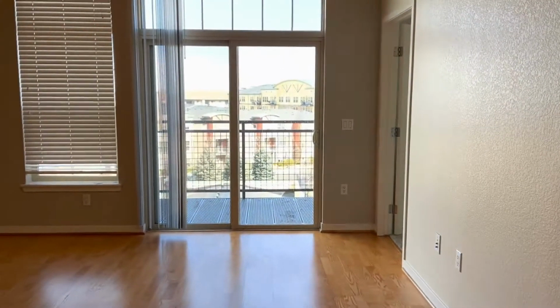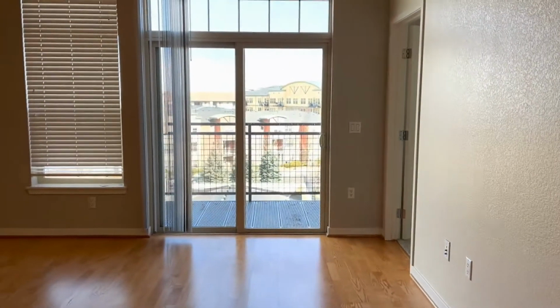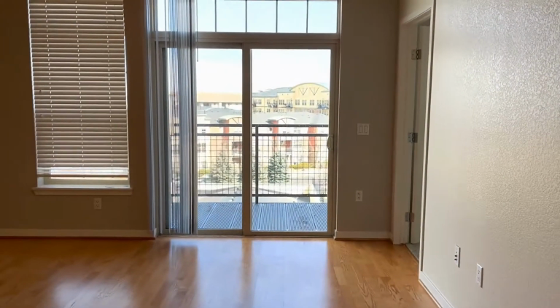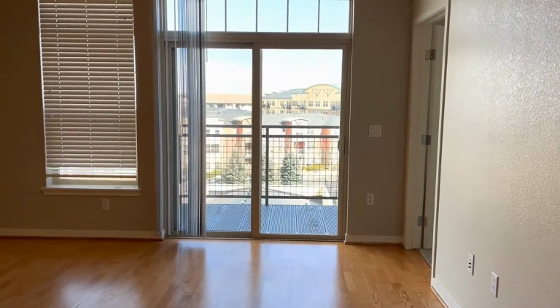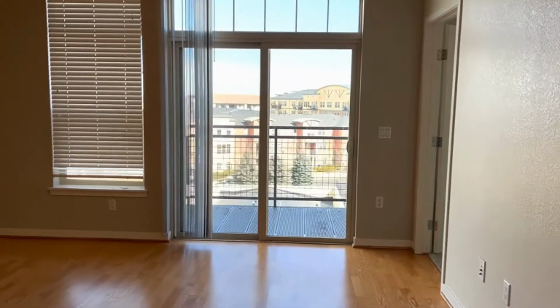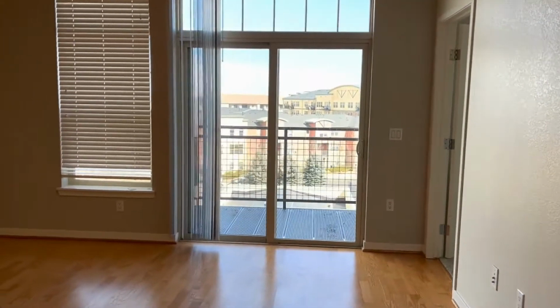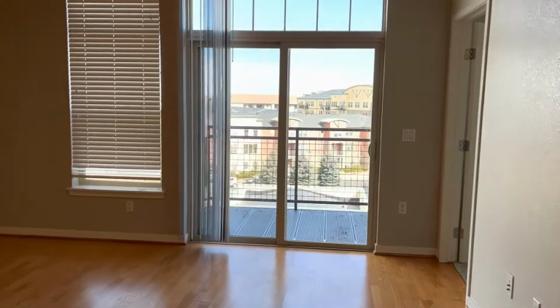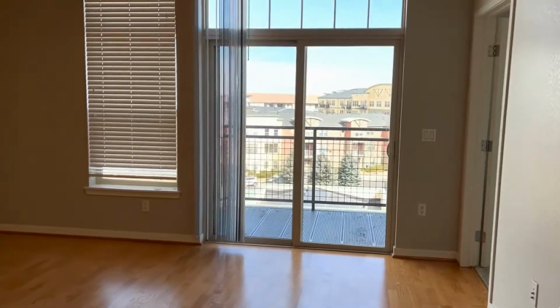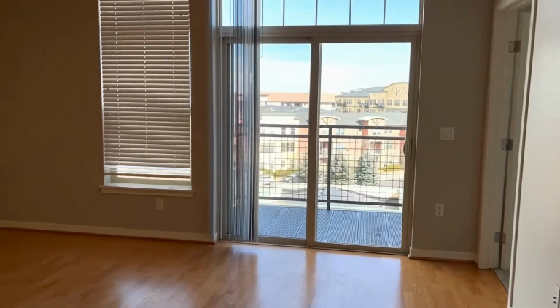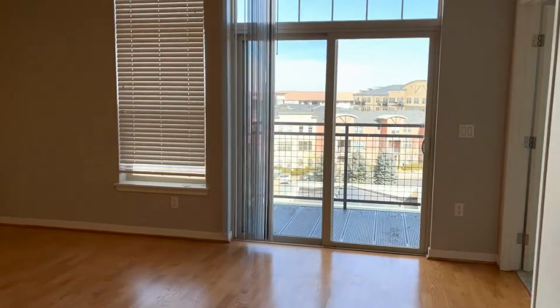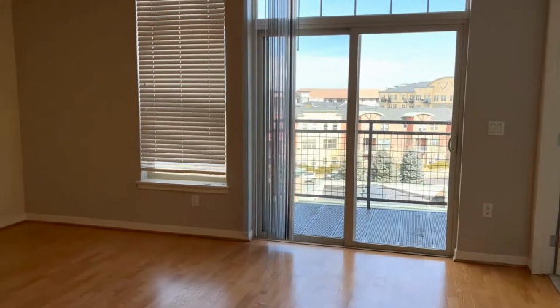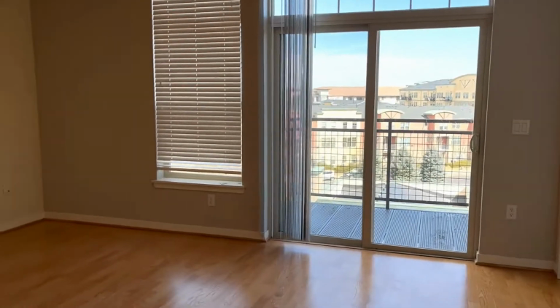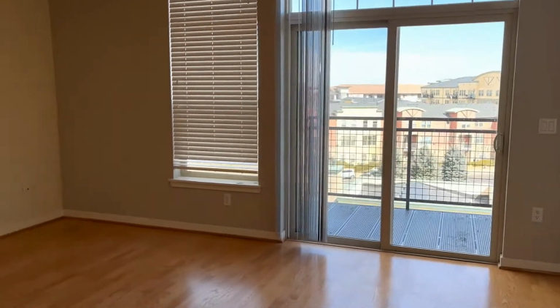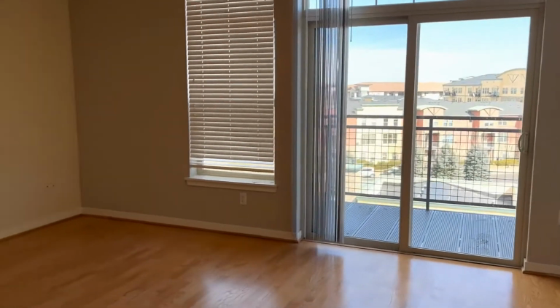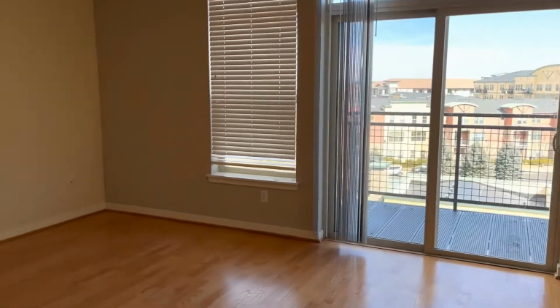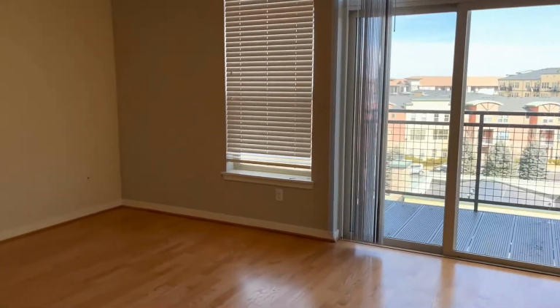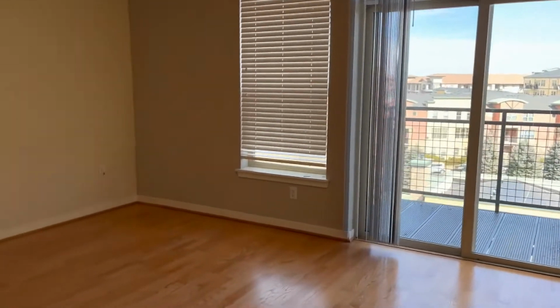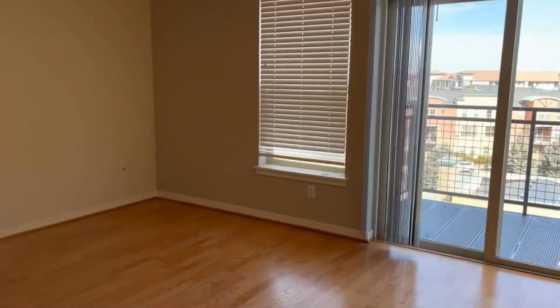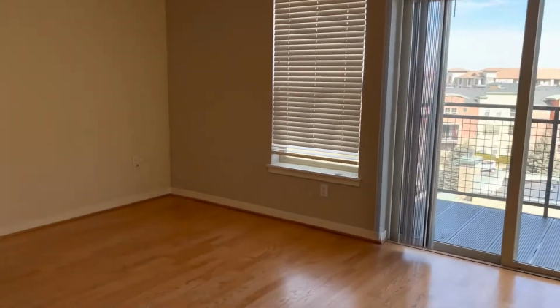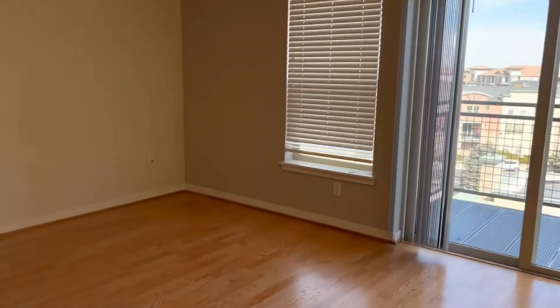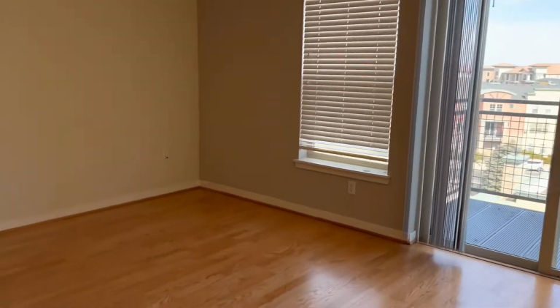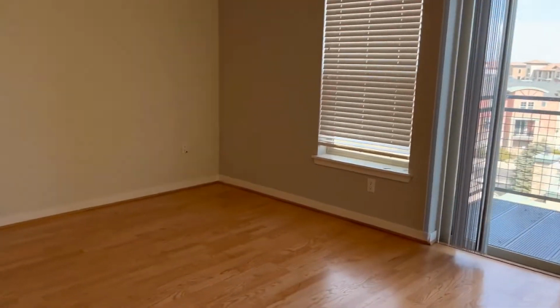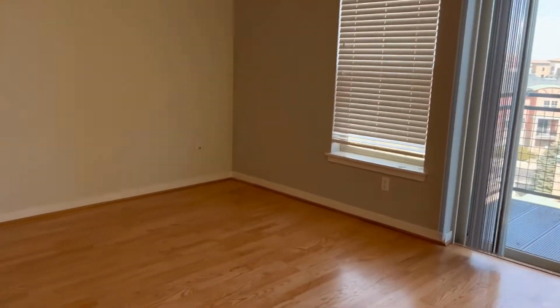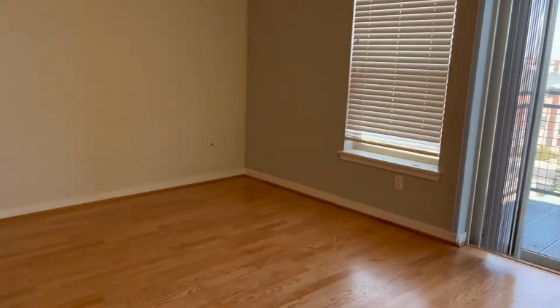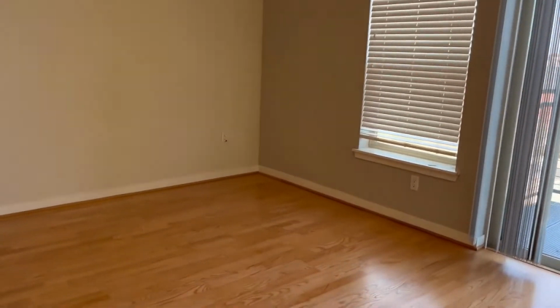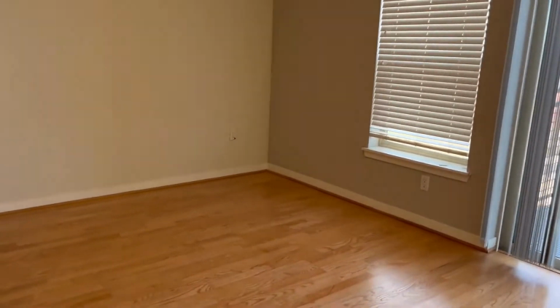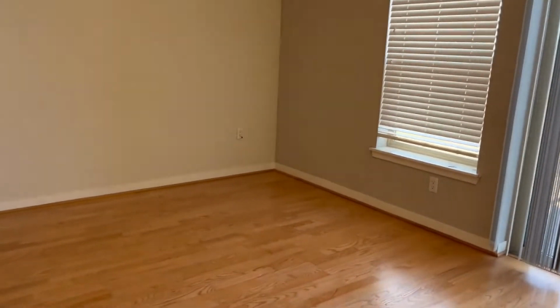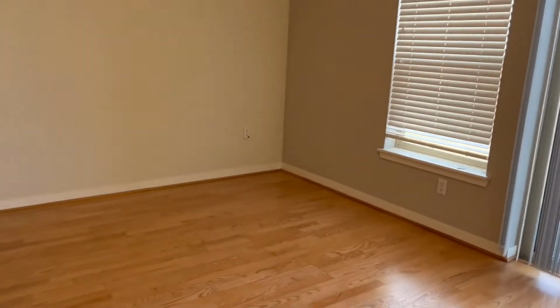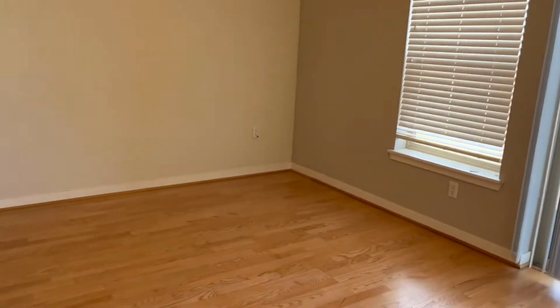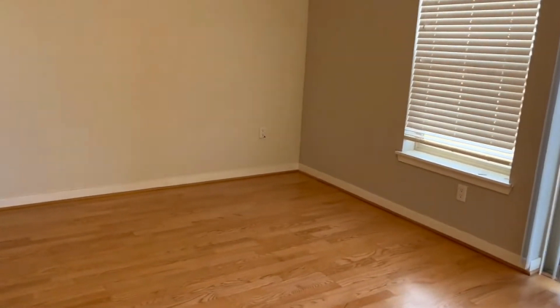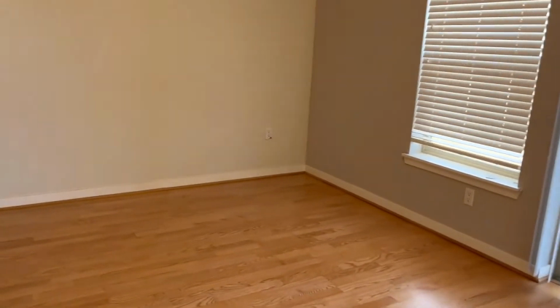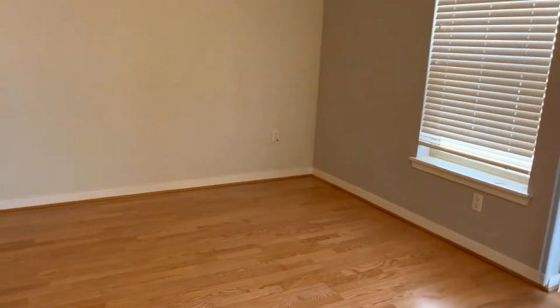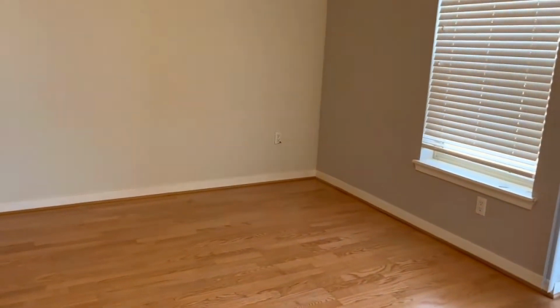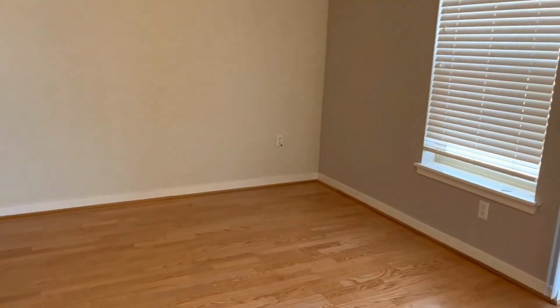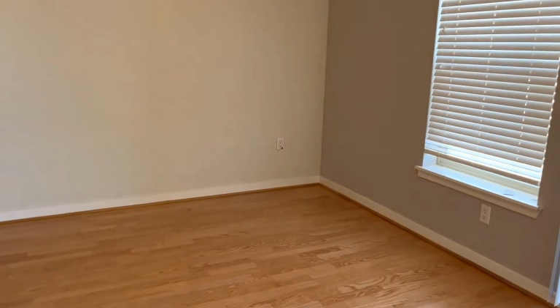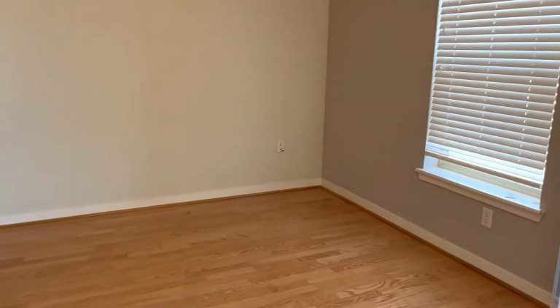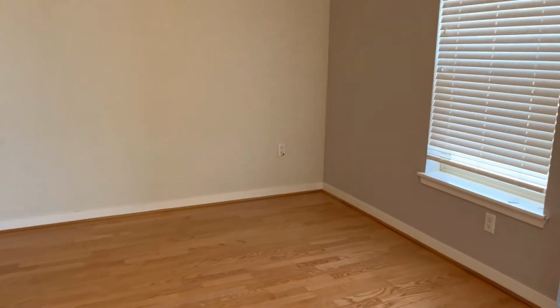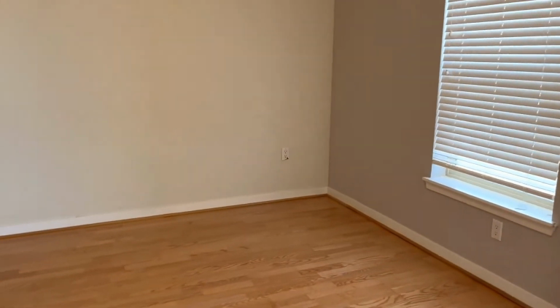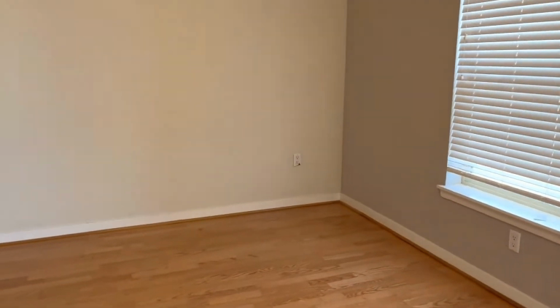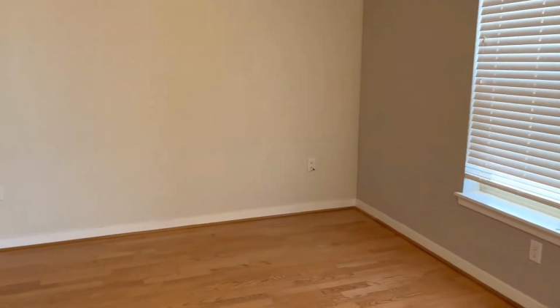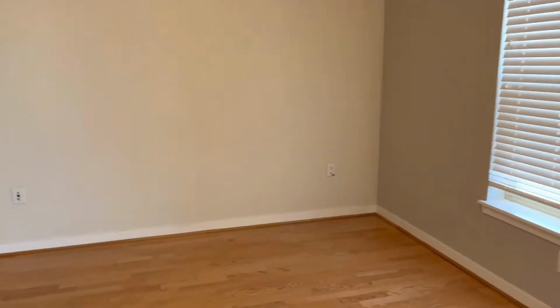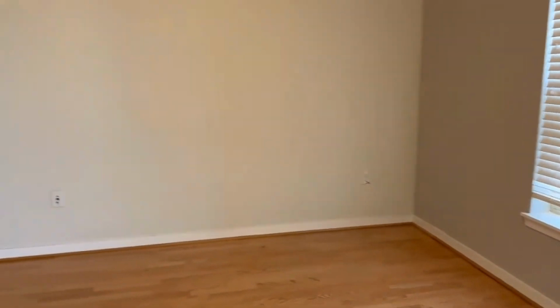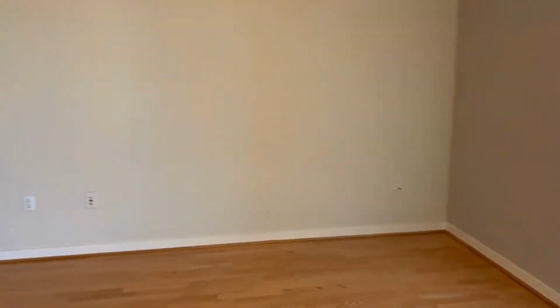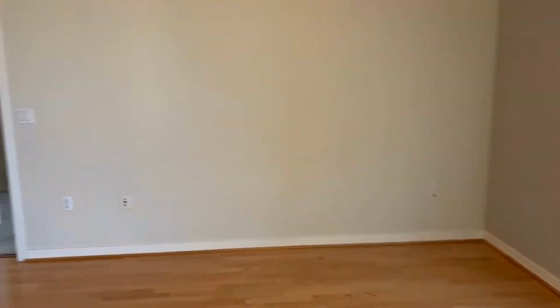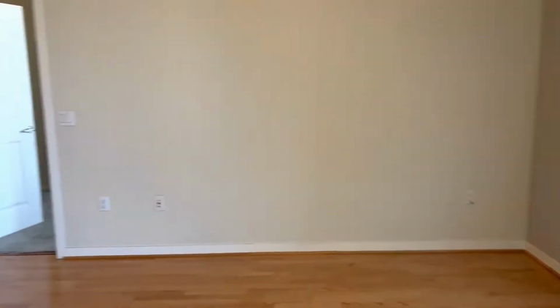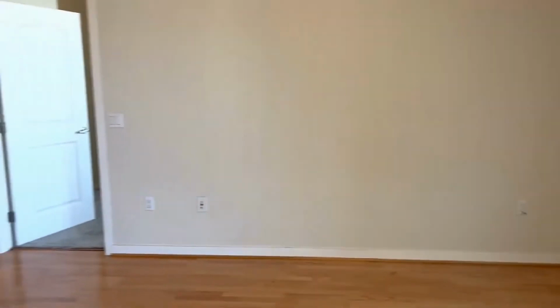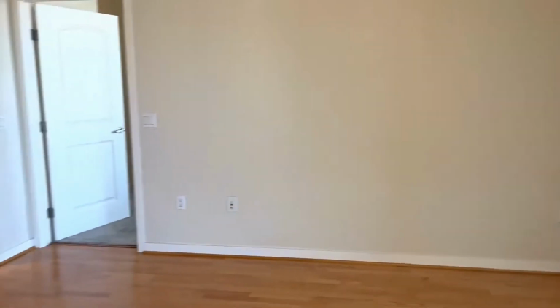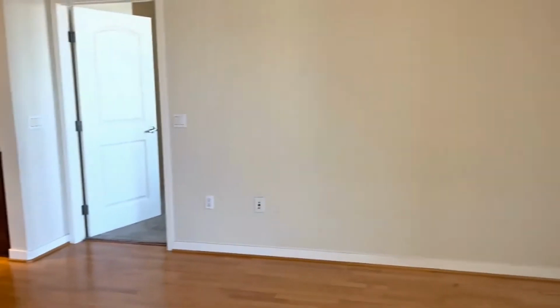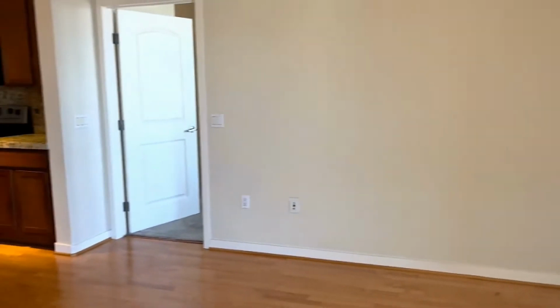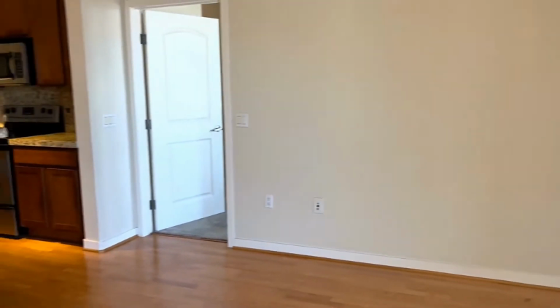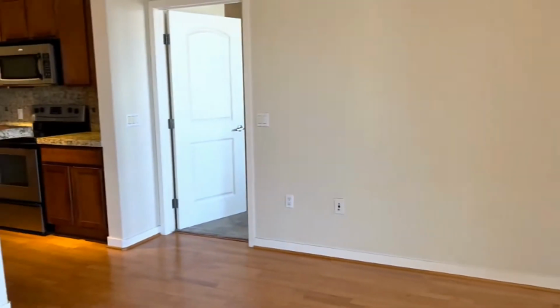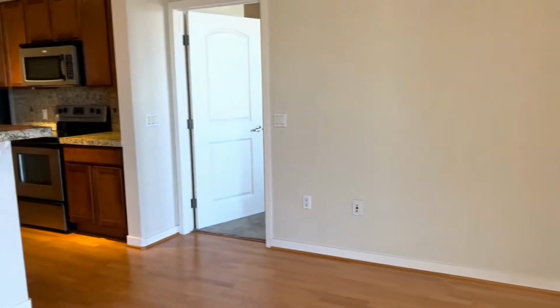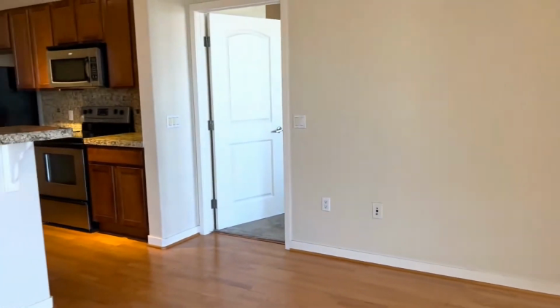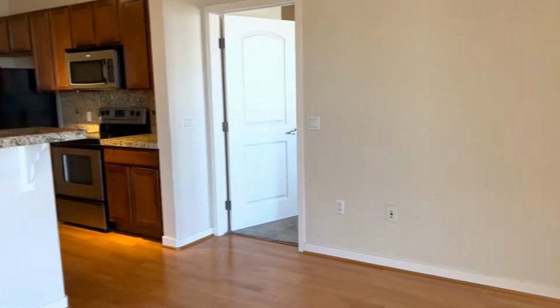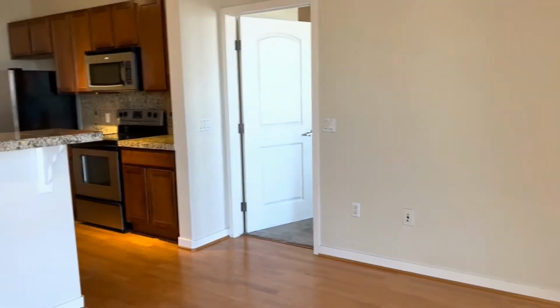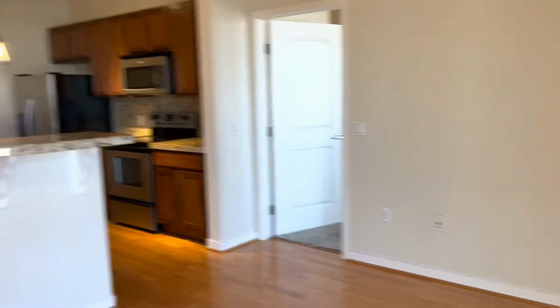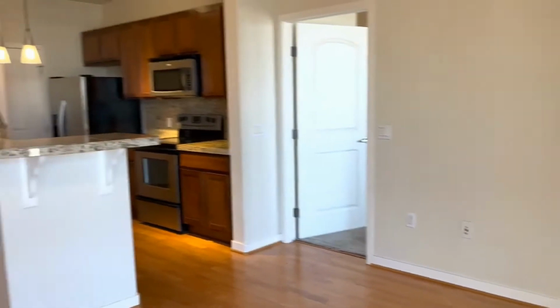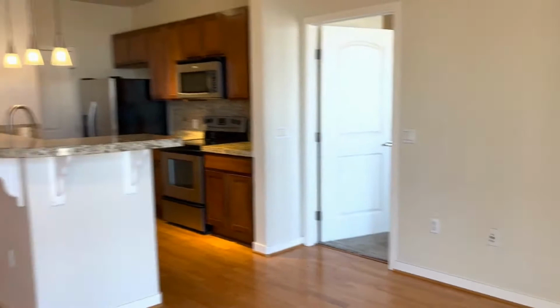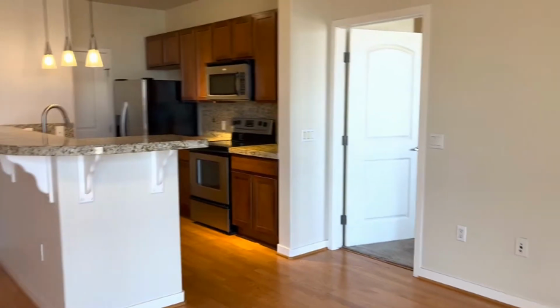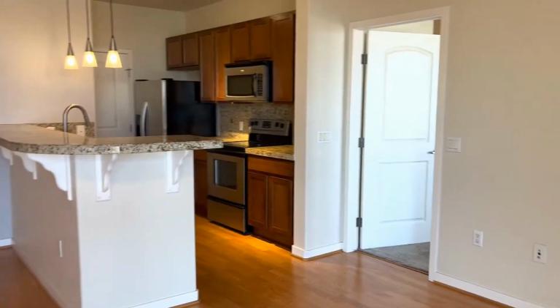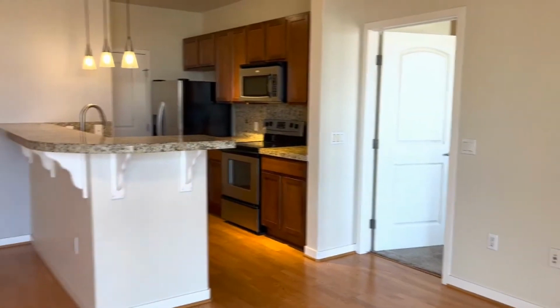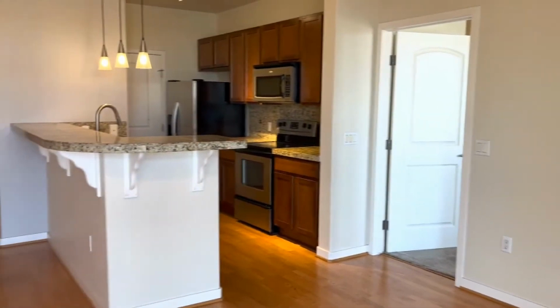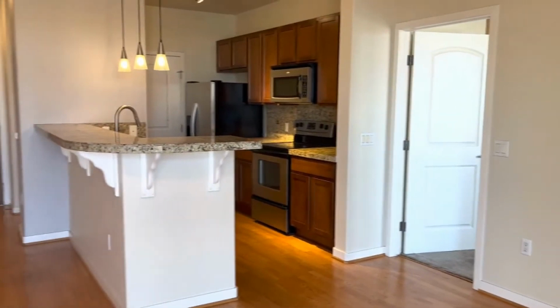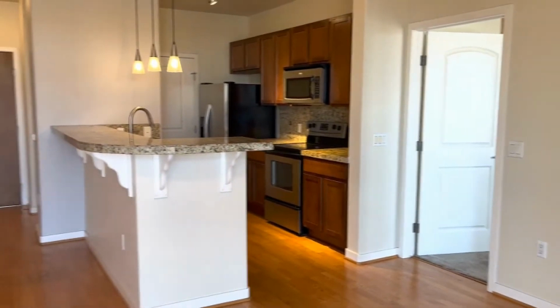There's your main living space here. Get a look at the kitchen.